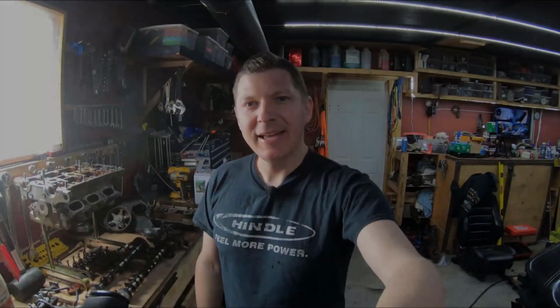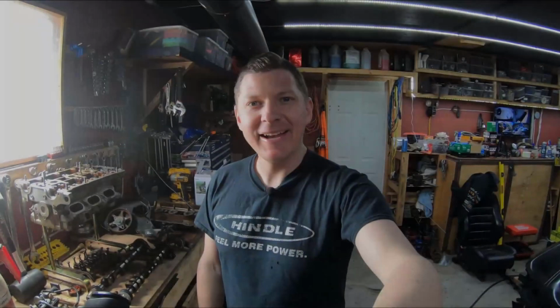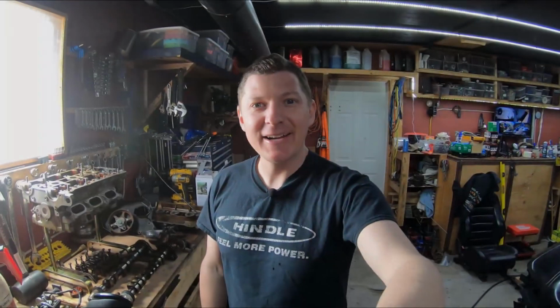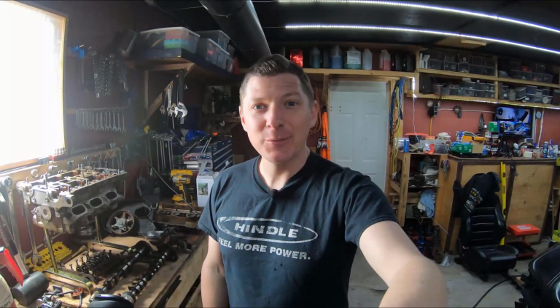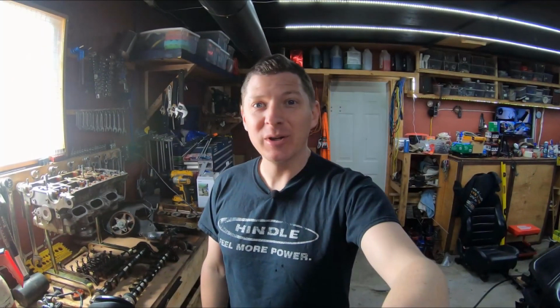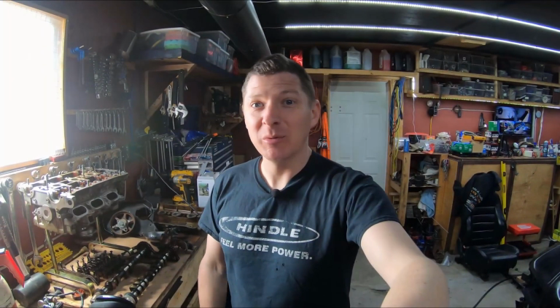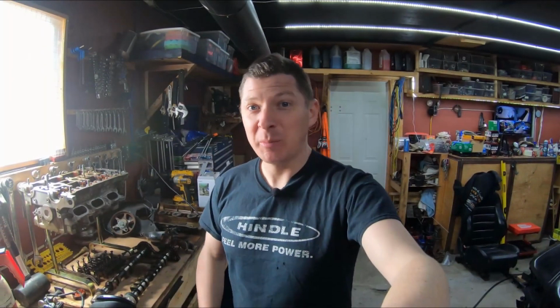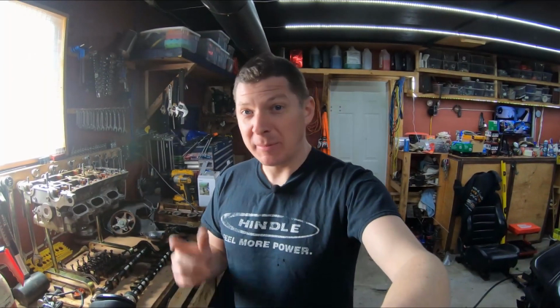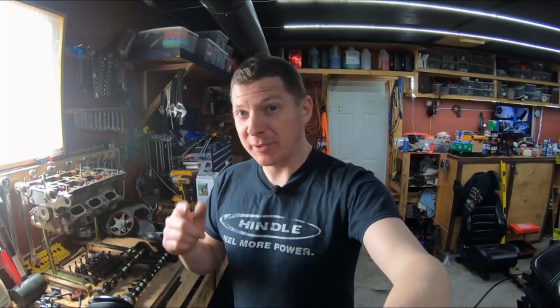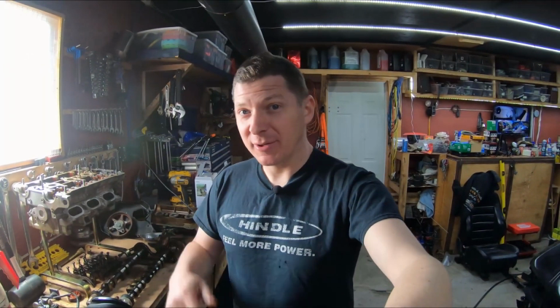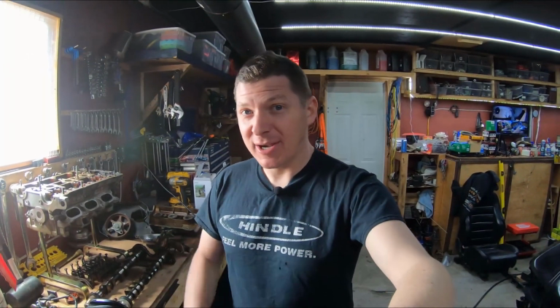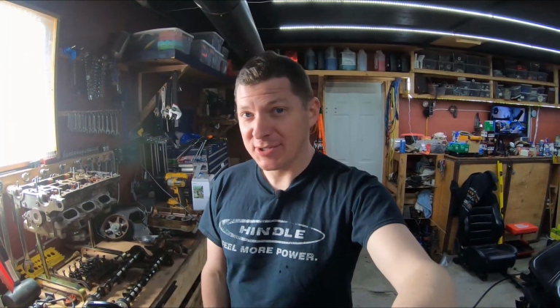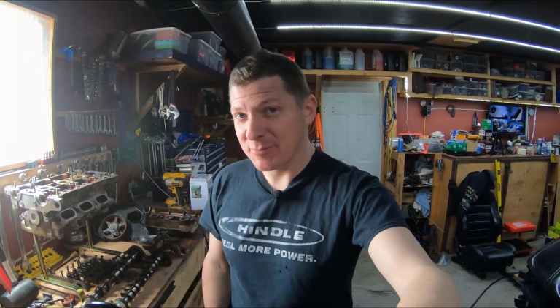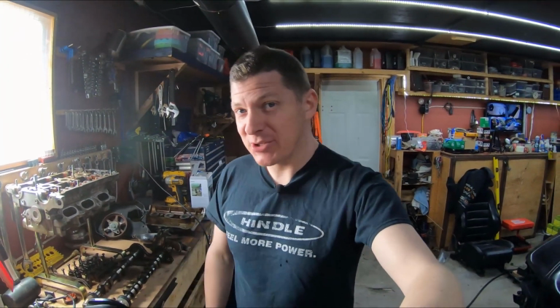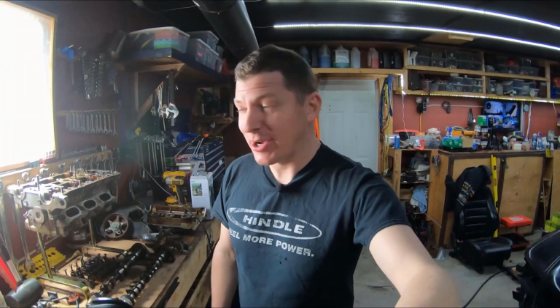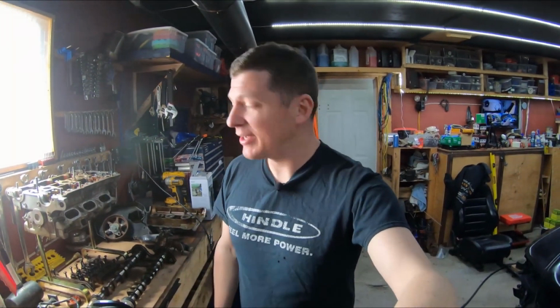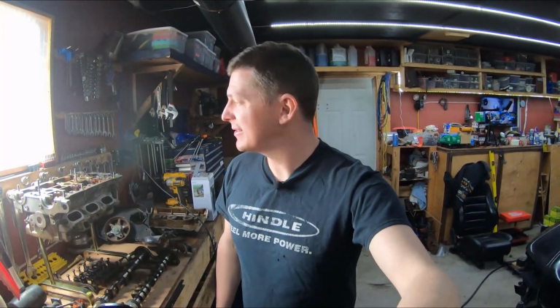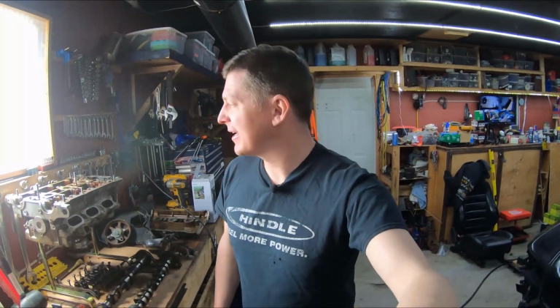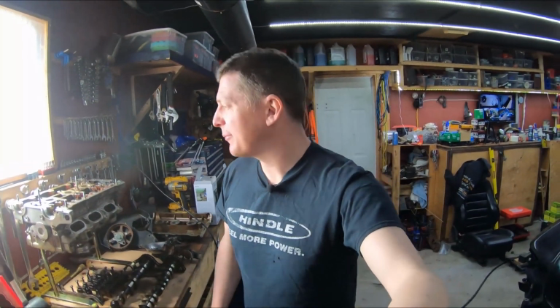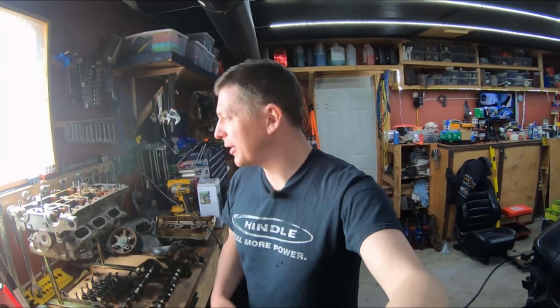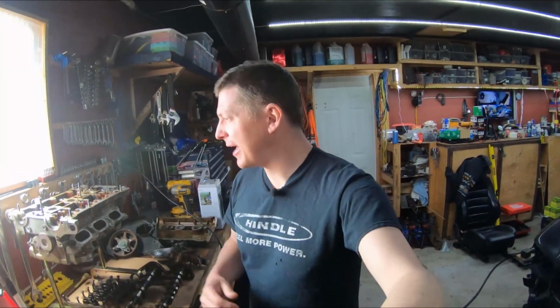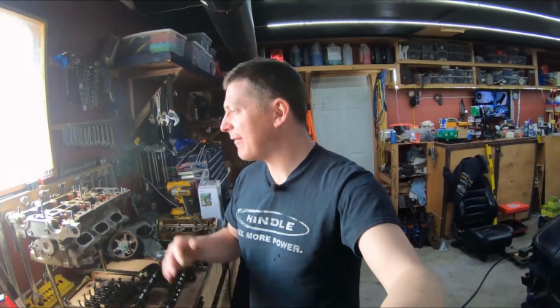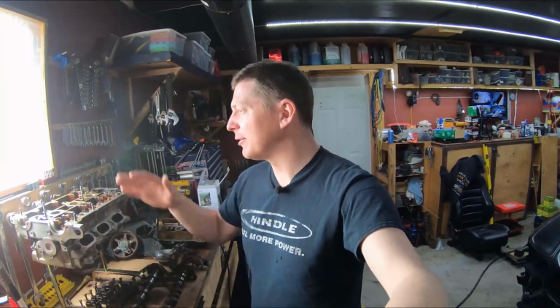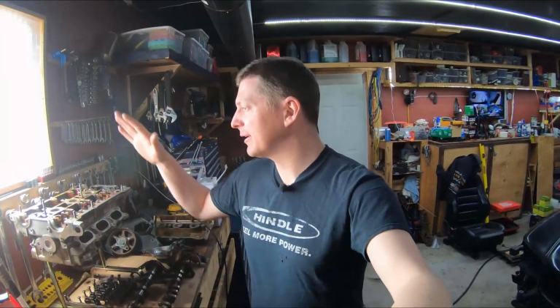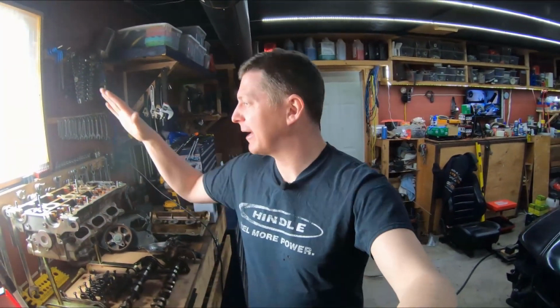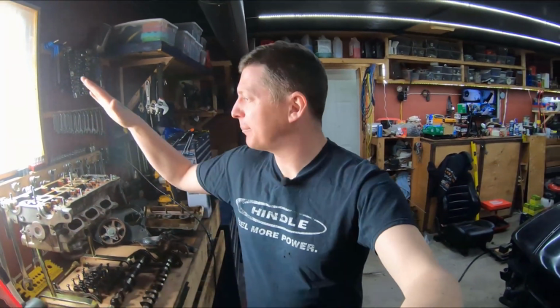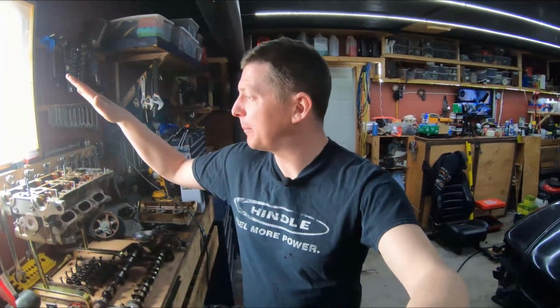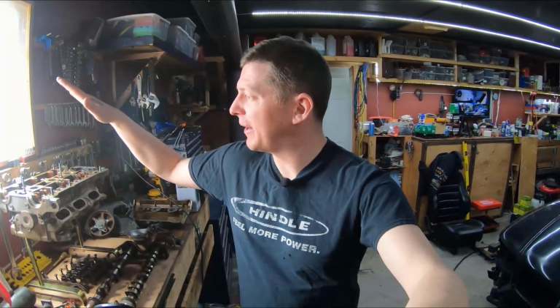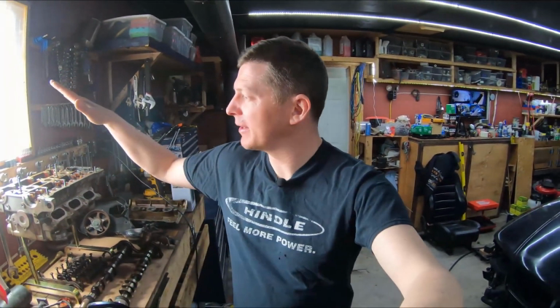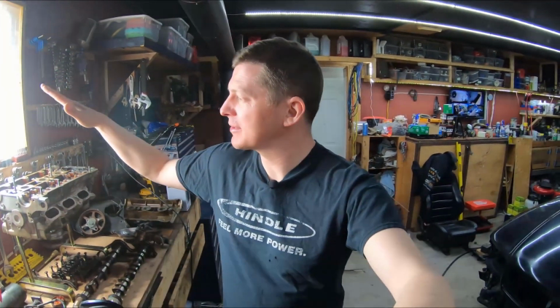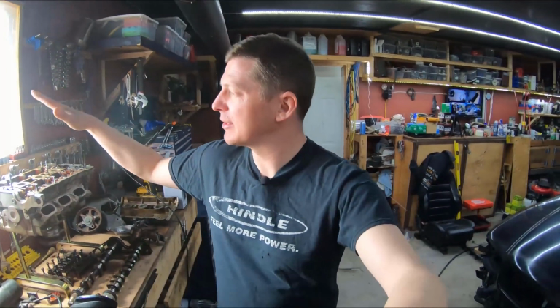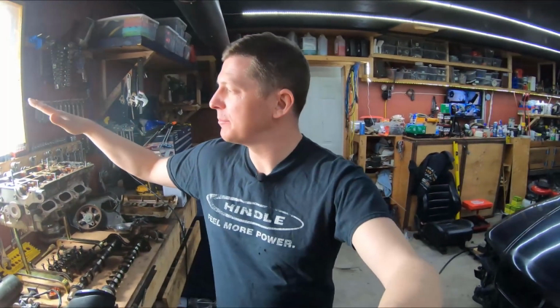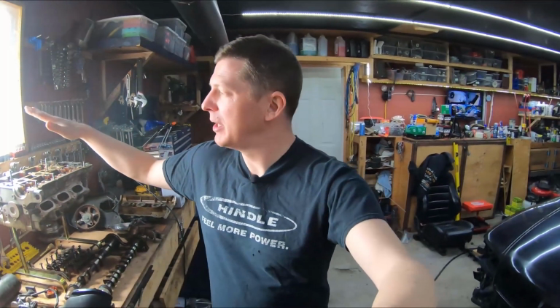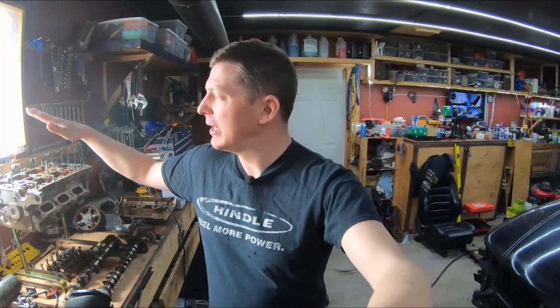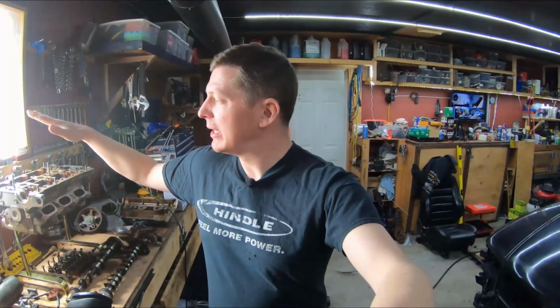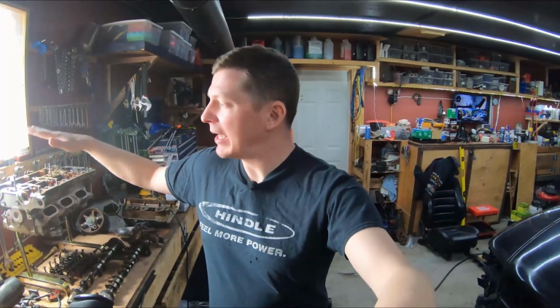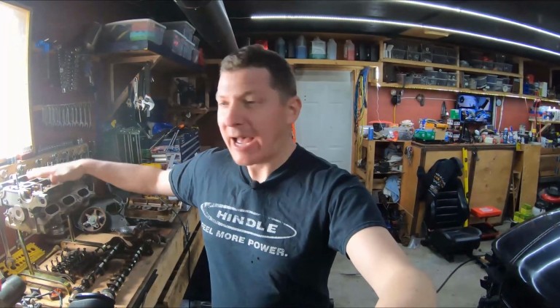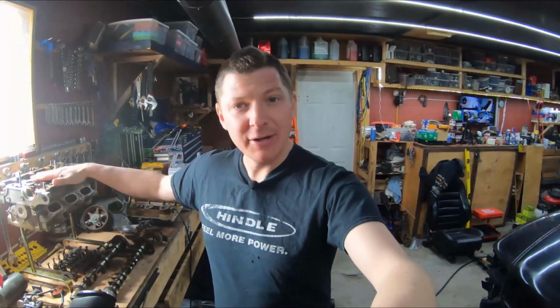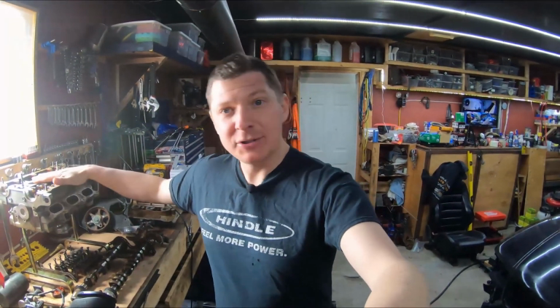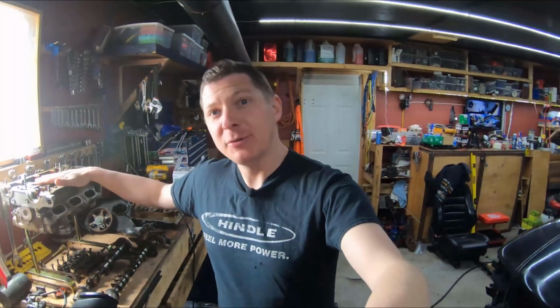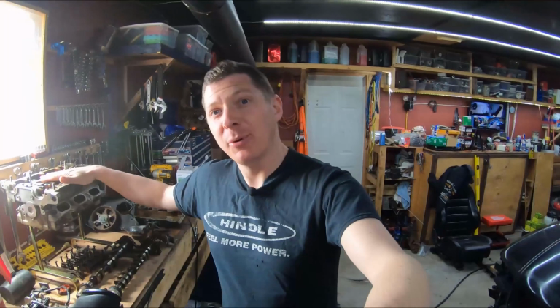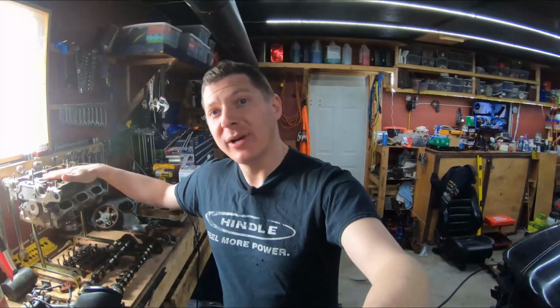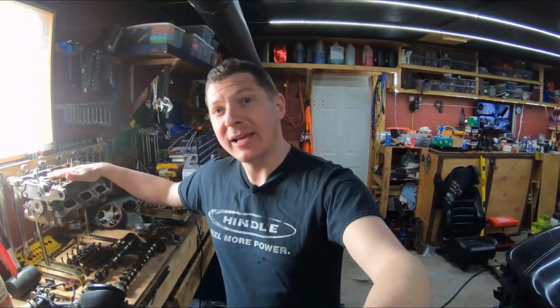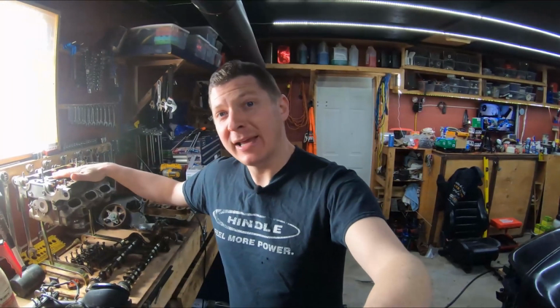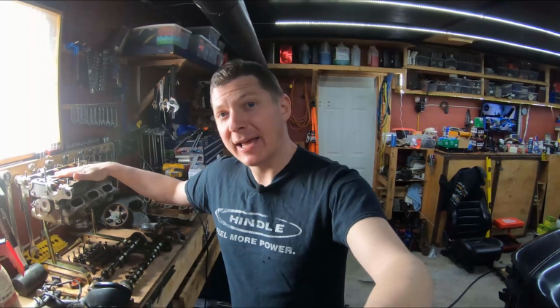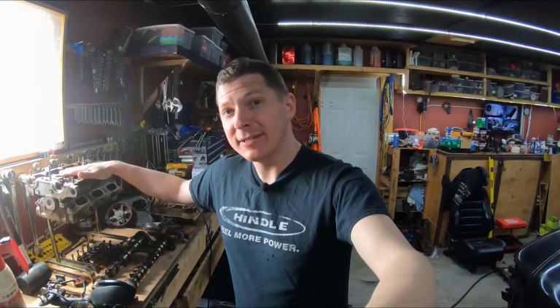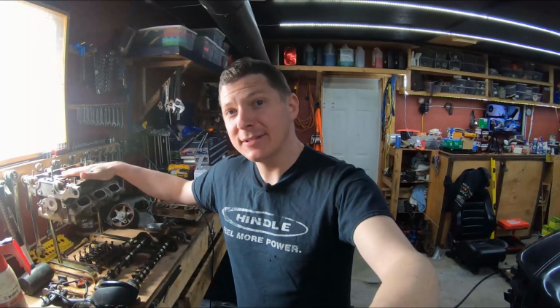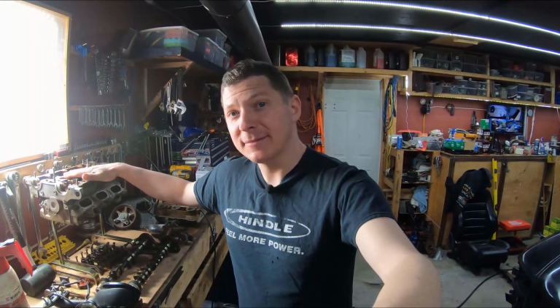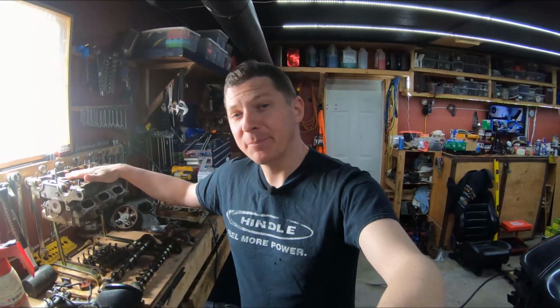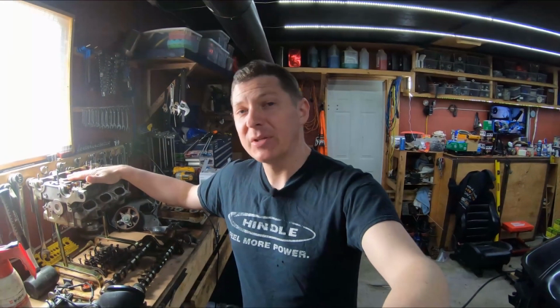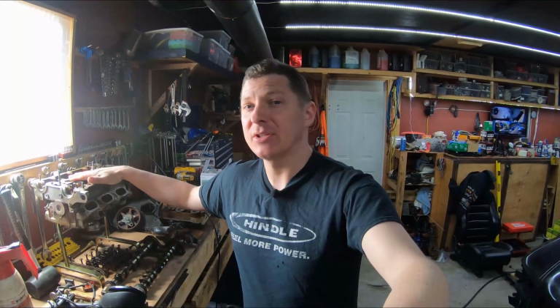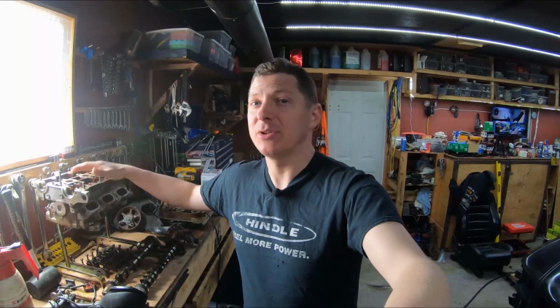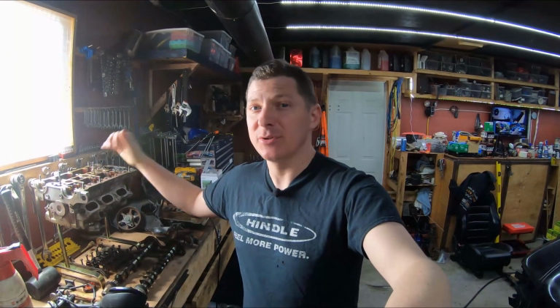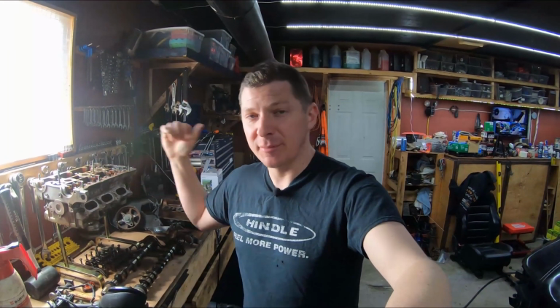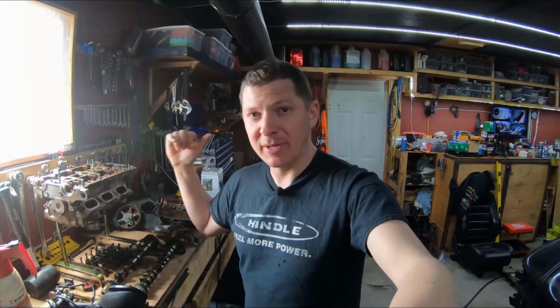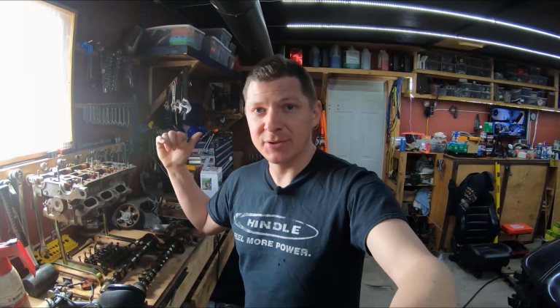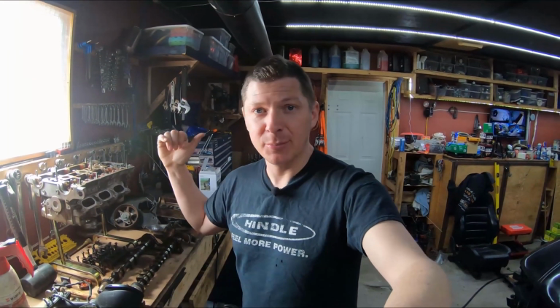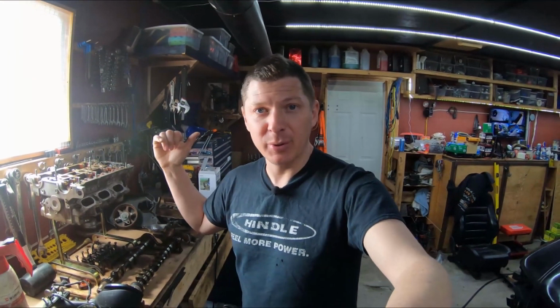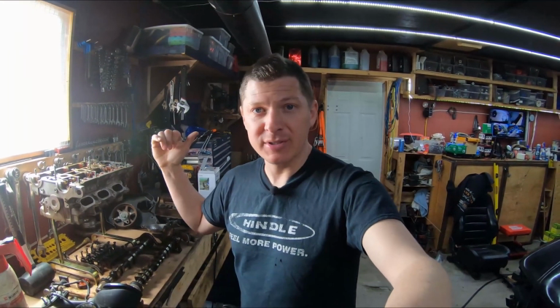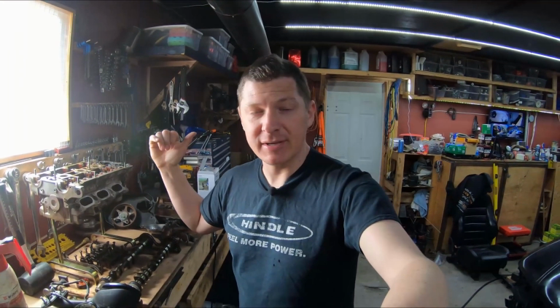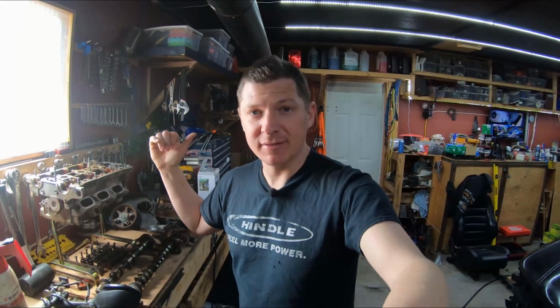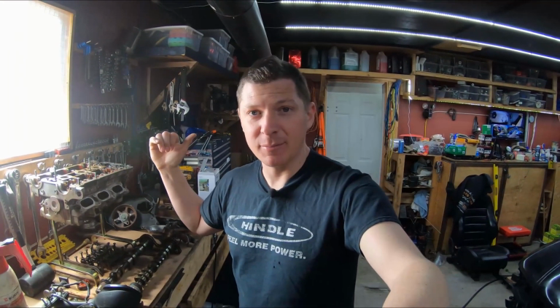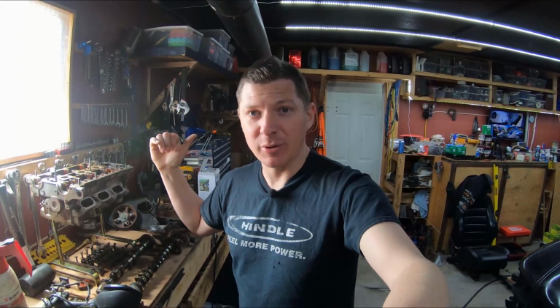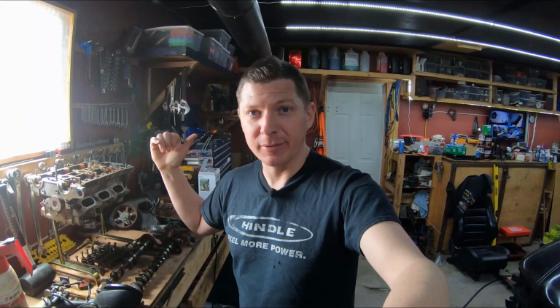Hey guys, welcome to PB Garage. I'm Sean. Today we're going to have a look at preparing some Audi 2.8 heads to use on my 2.7 motor.